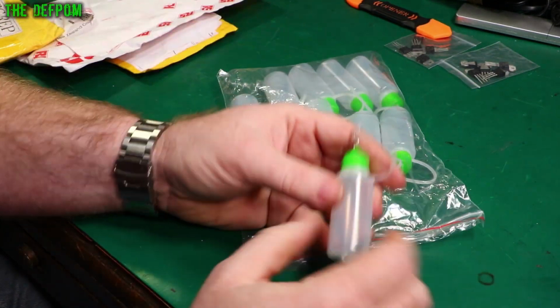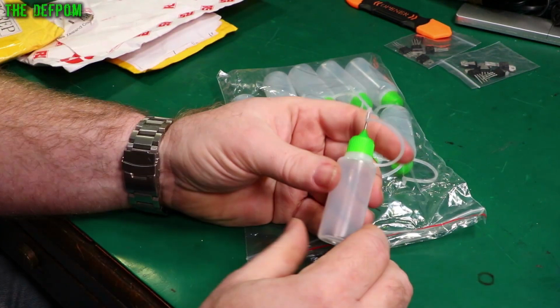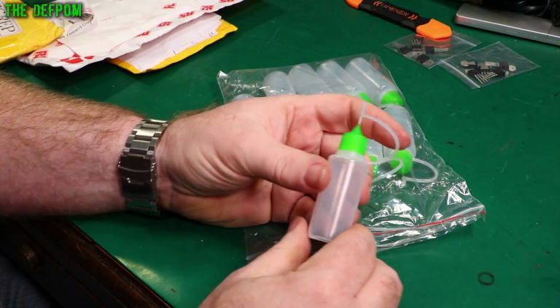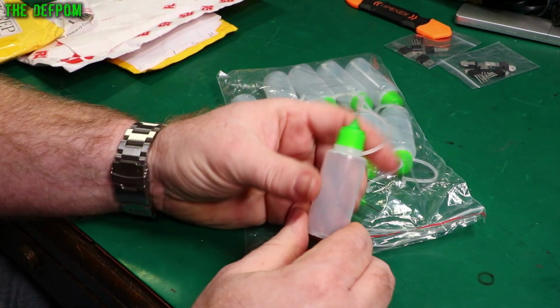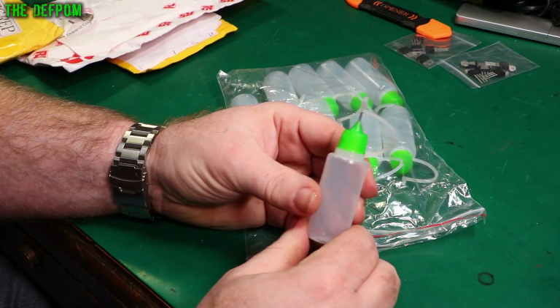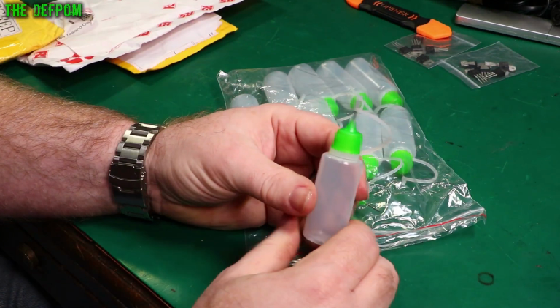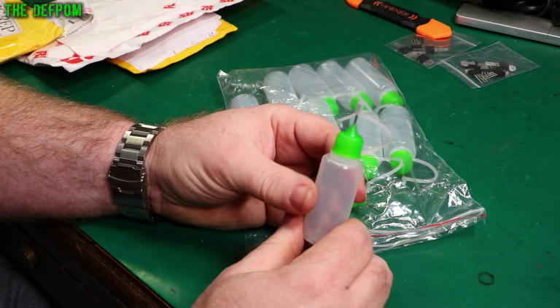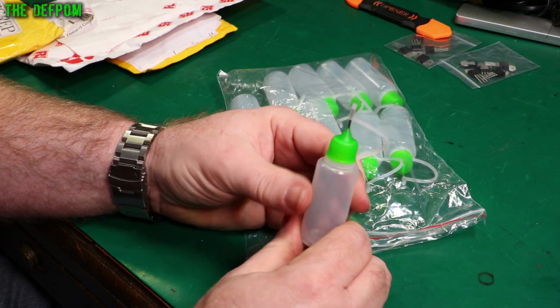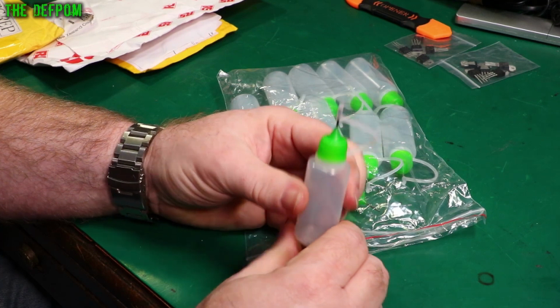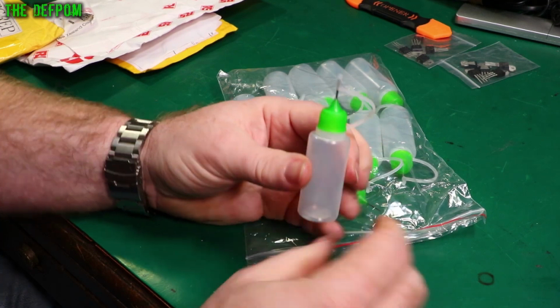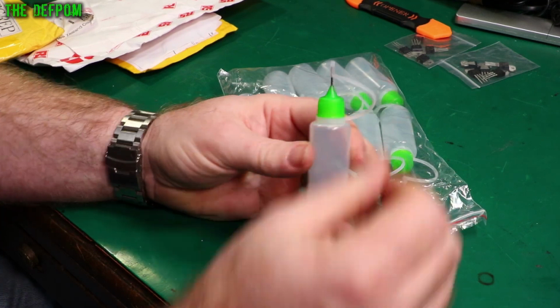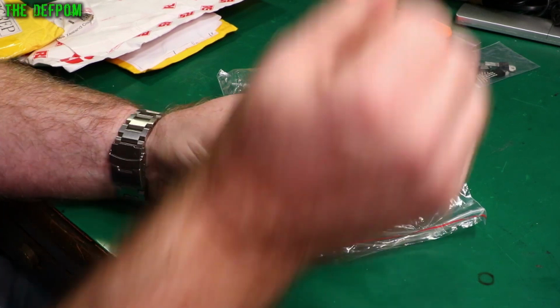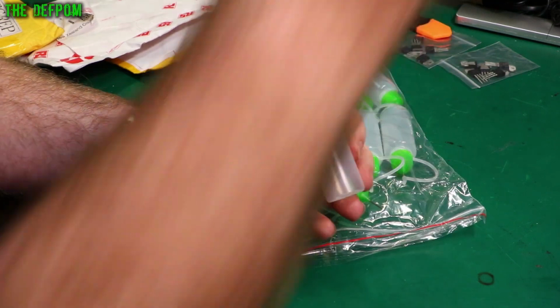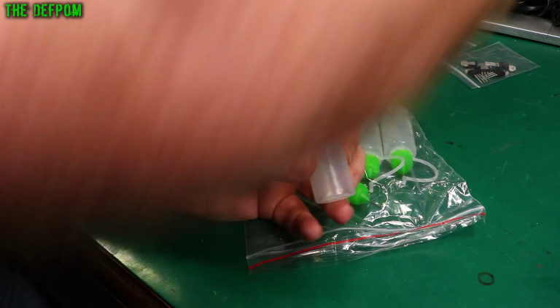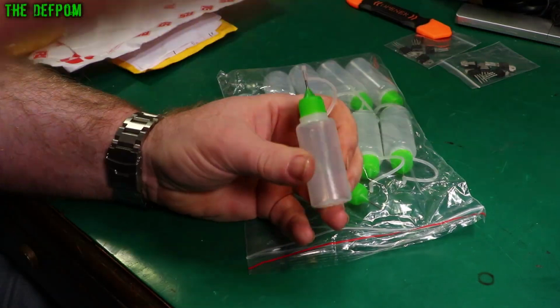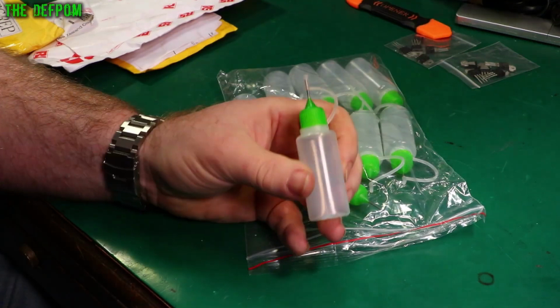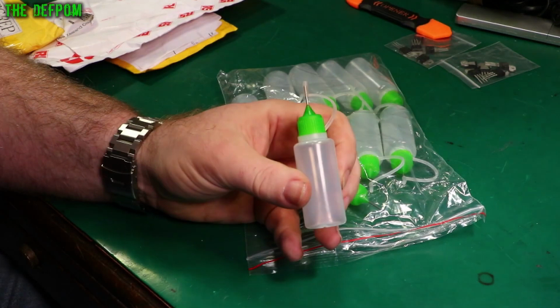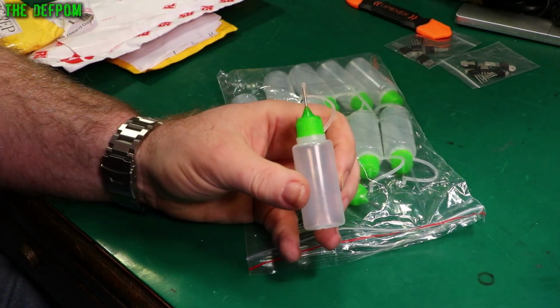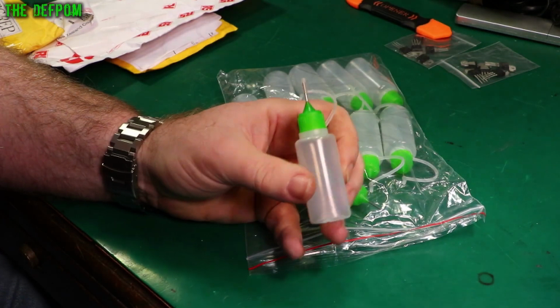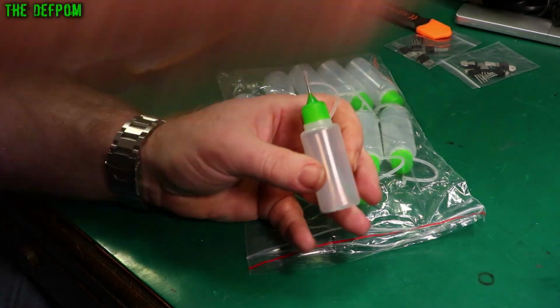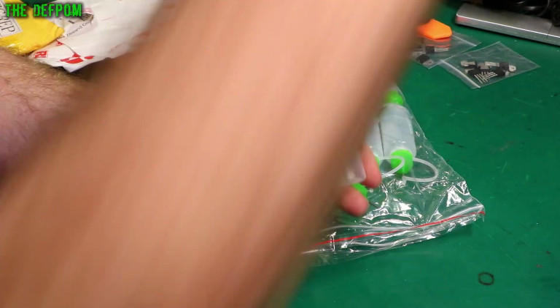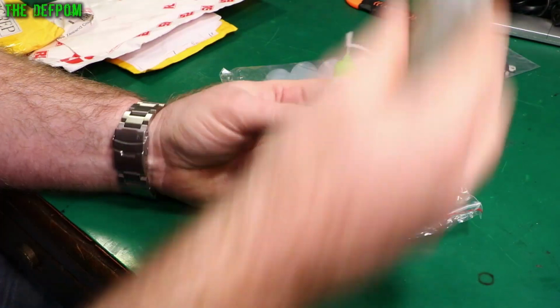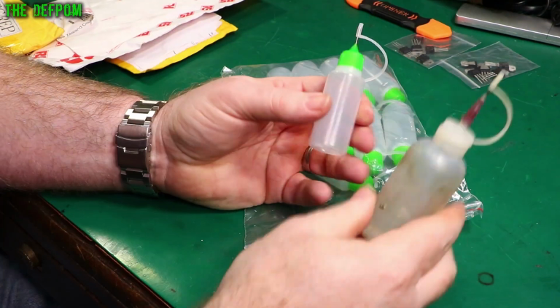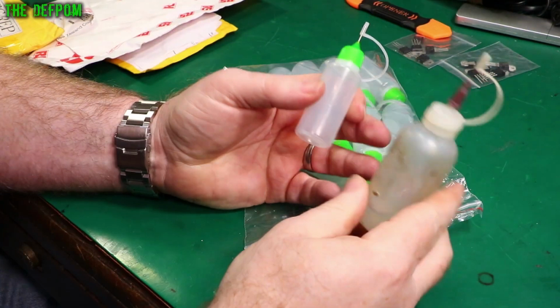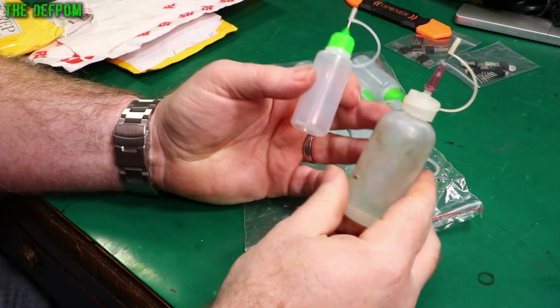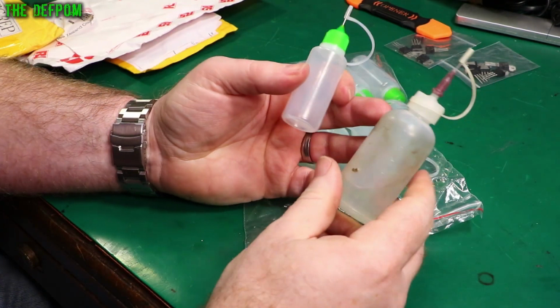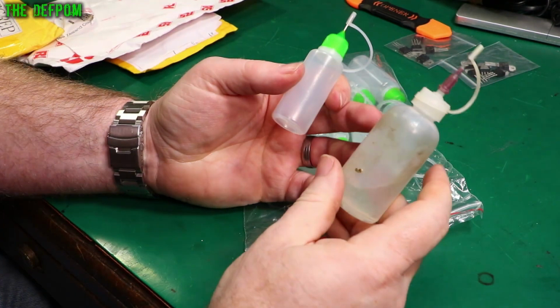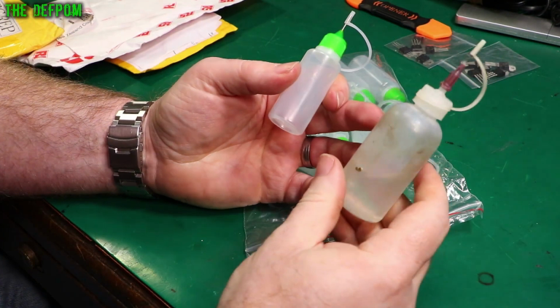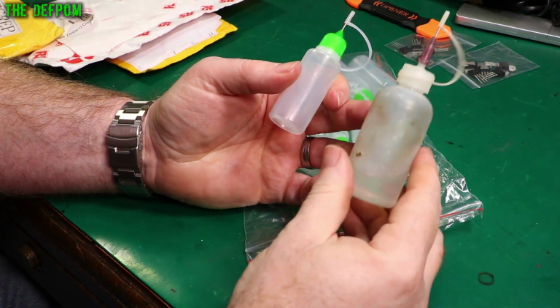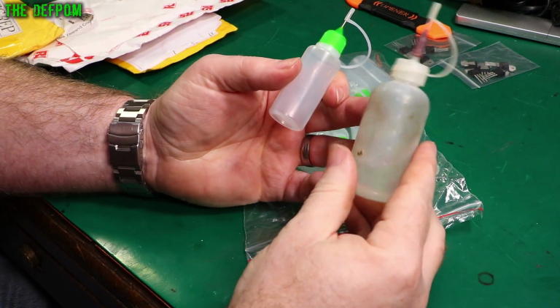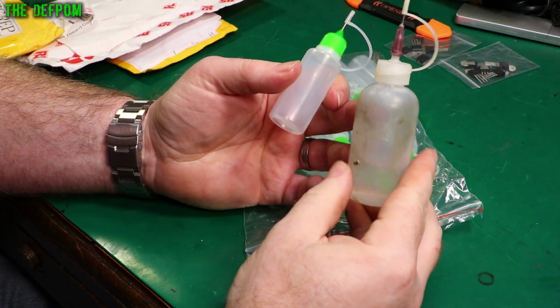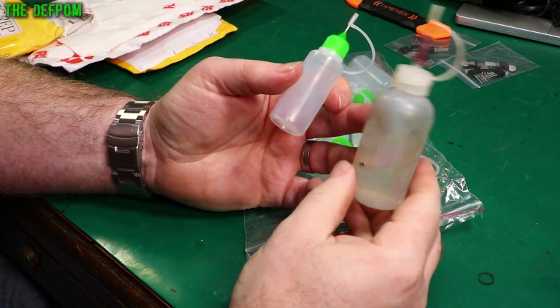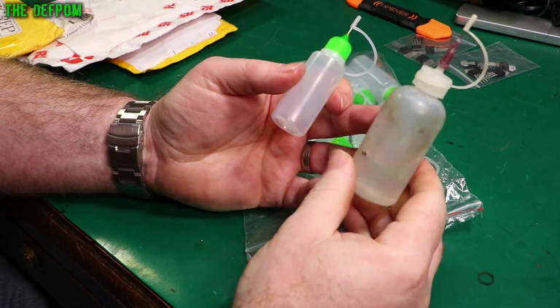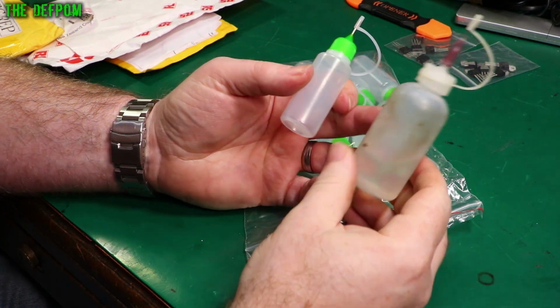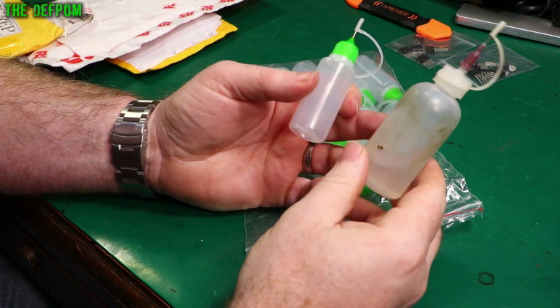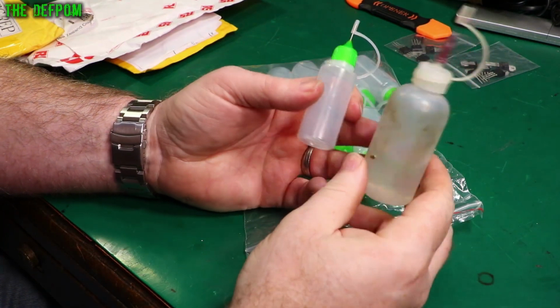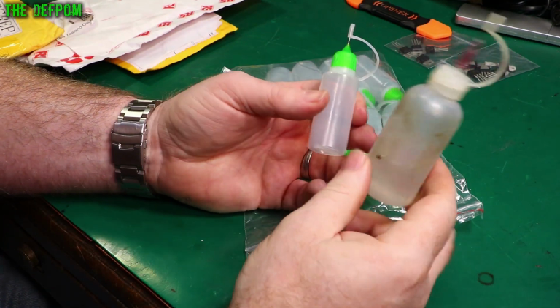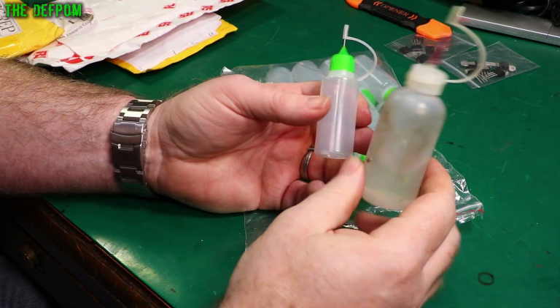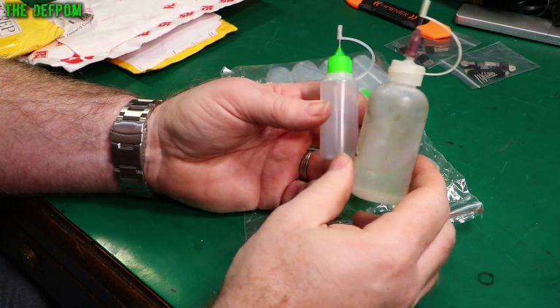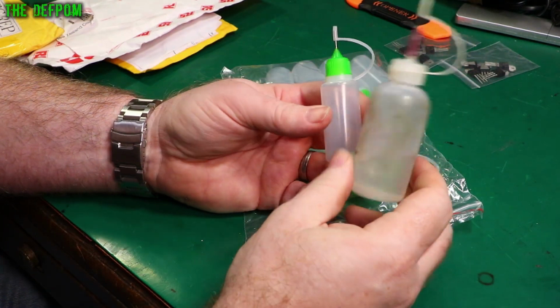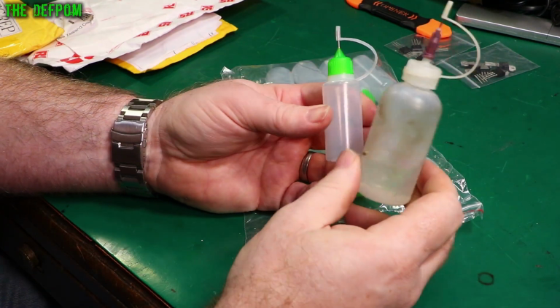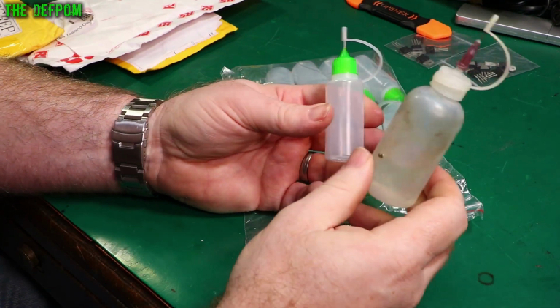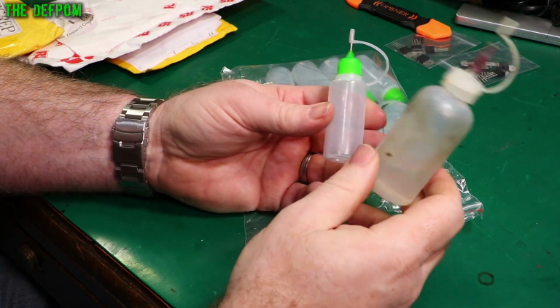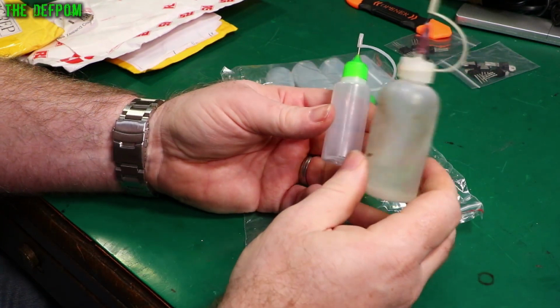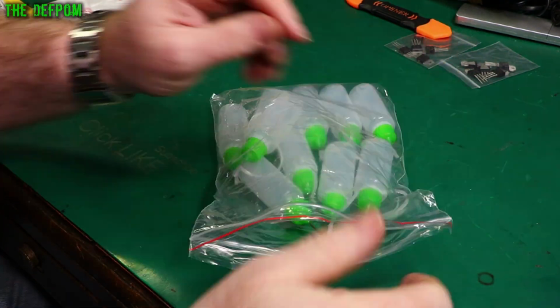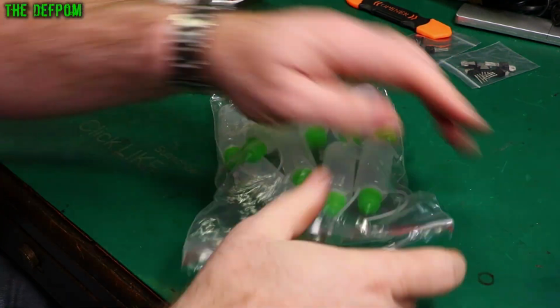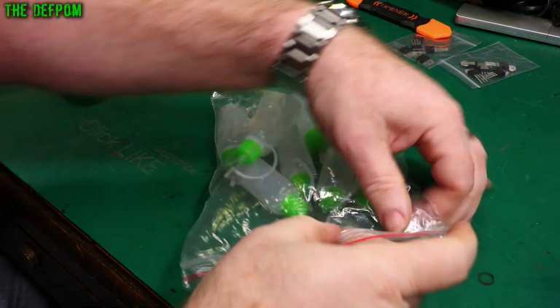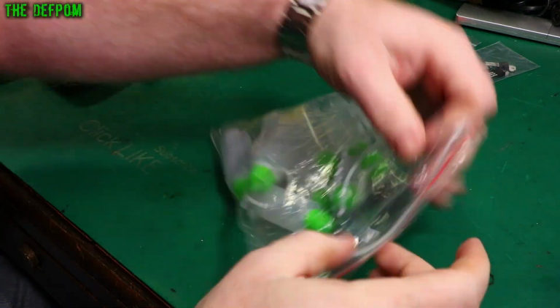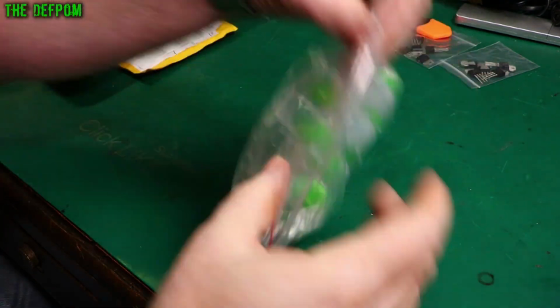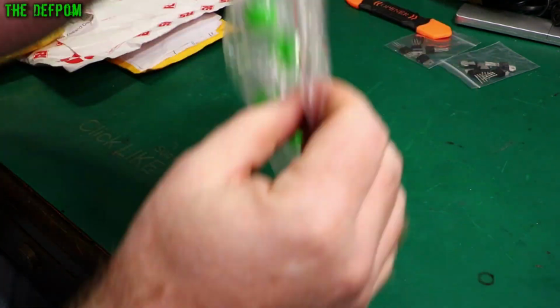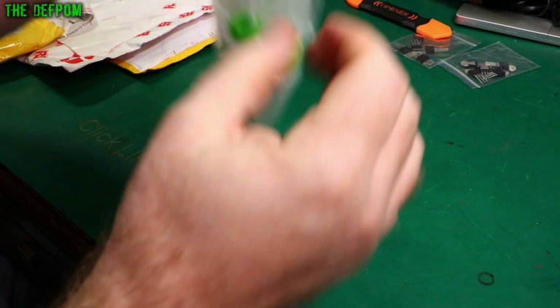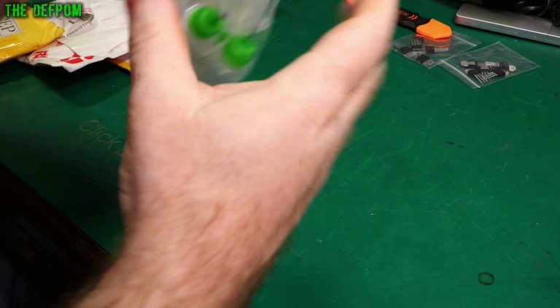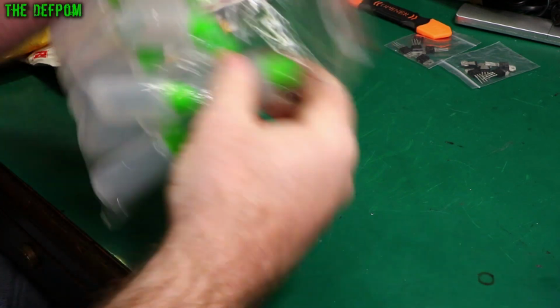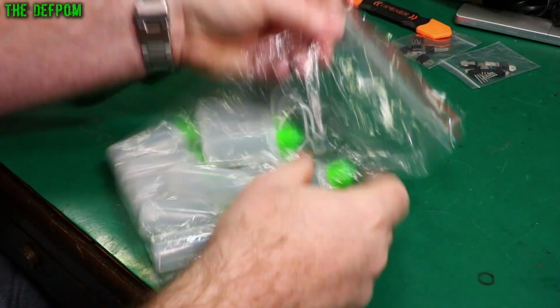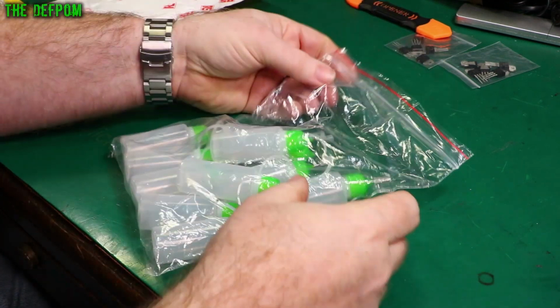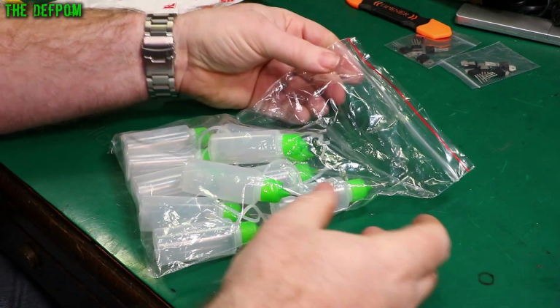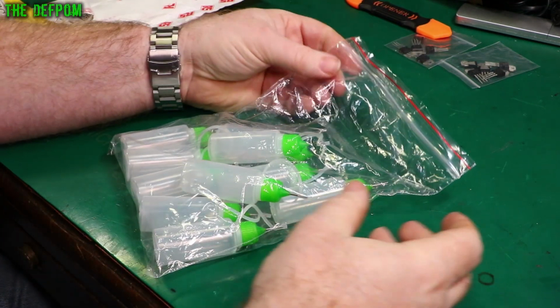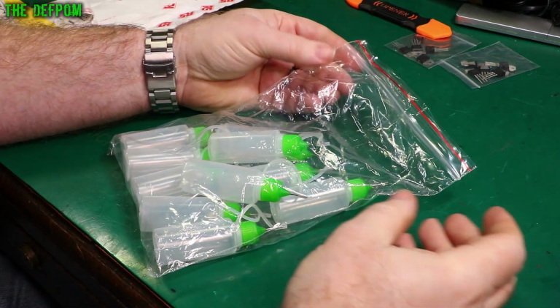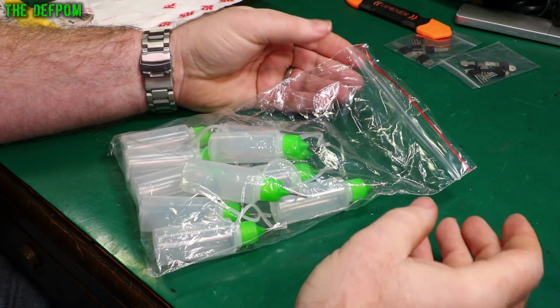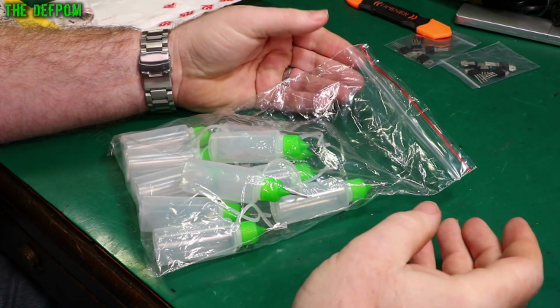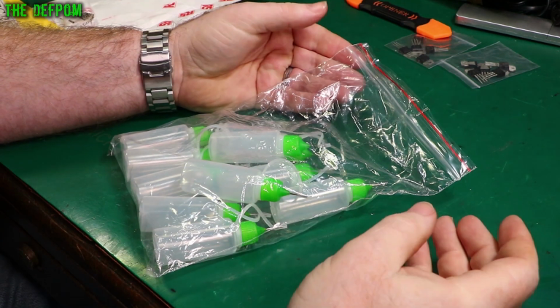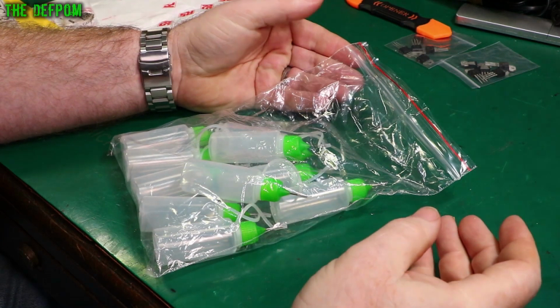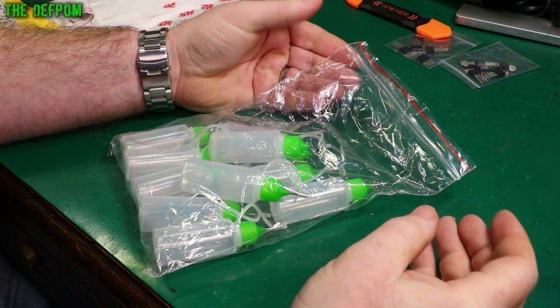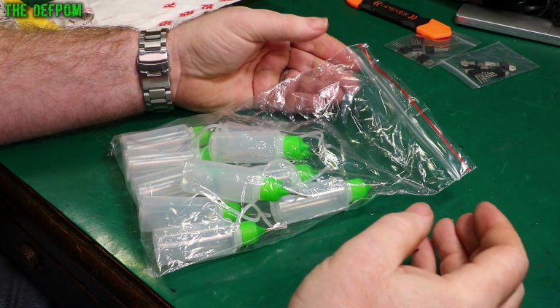I actually use something a bit like this for my IPA. I keep my IPA in this. Little bit of links for these down below.